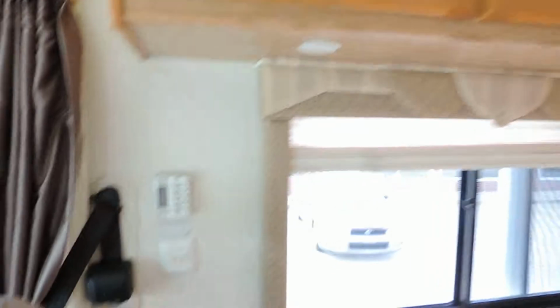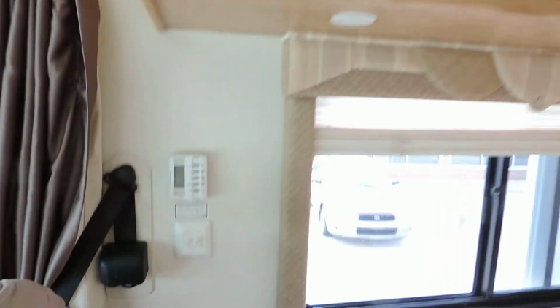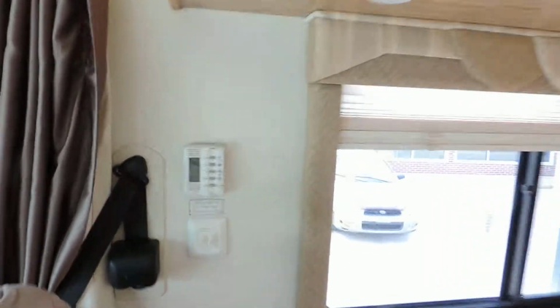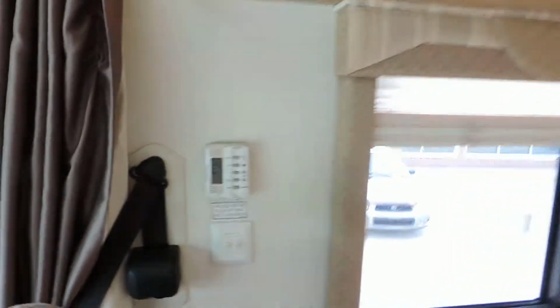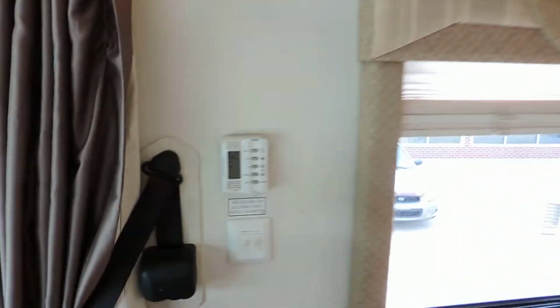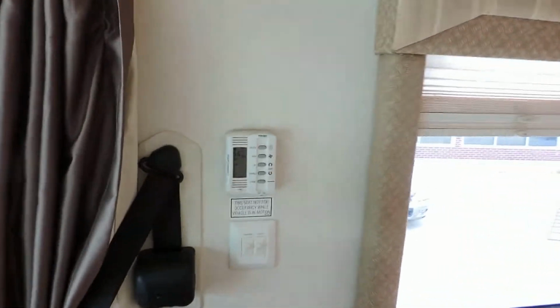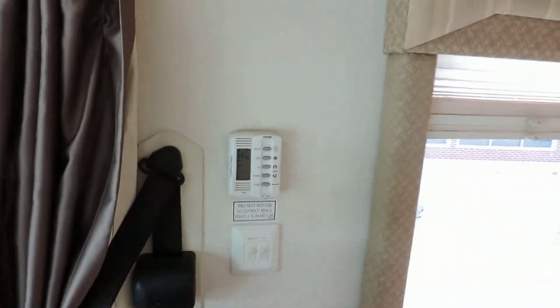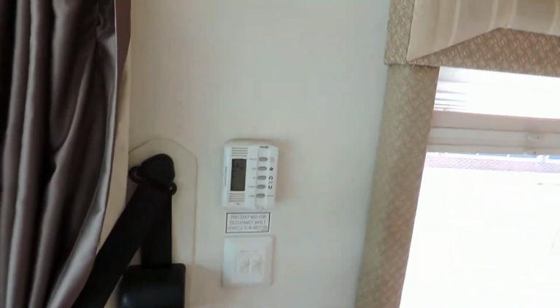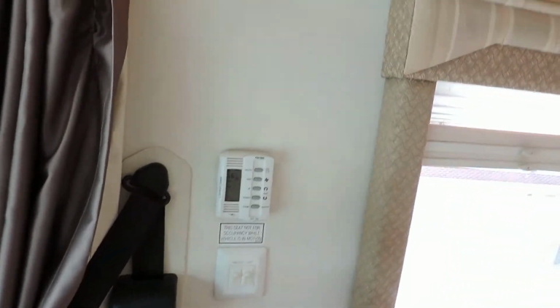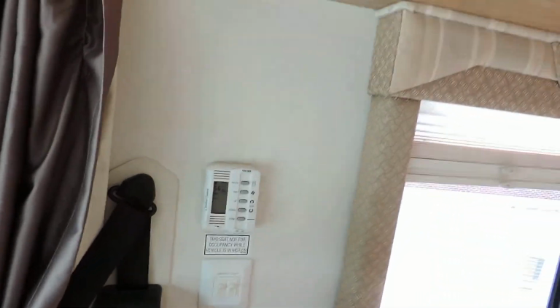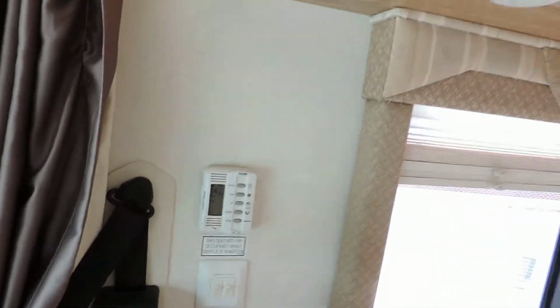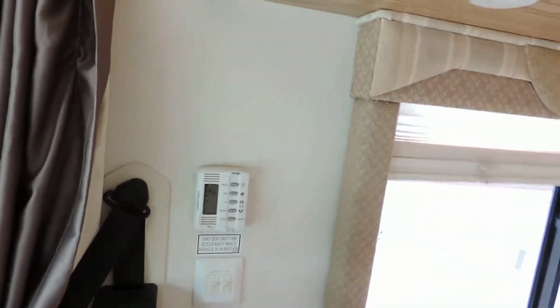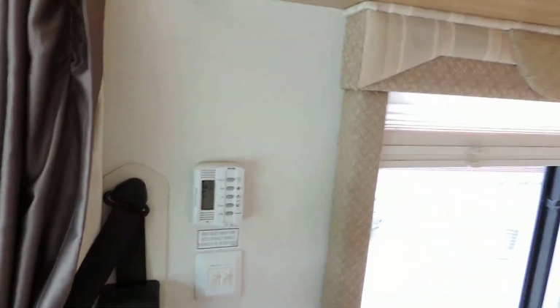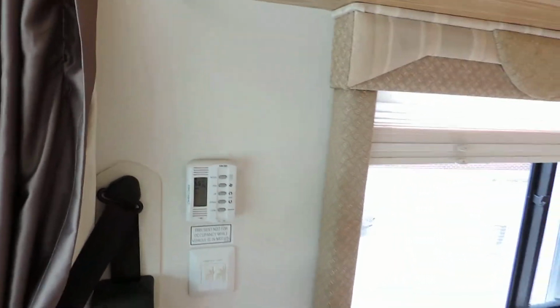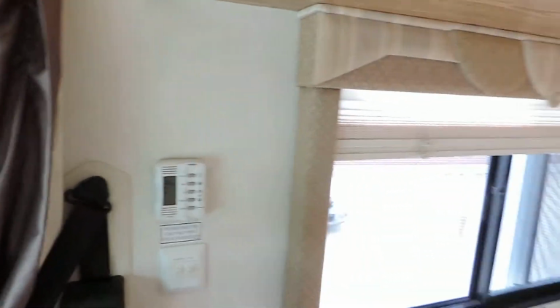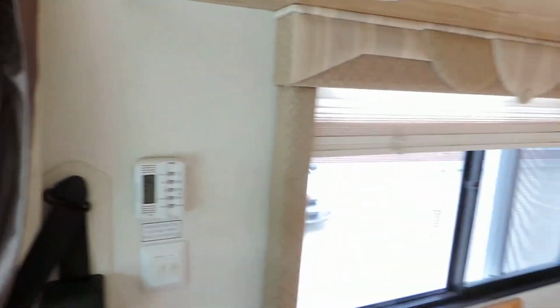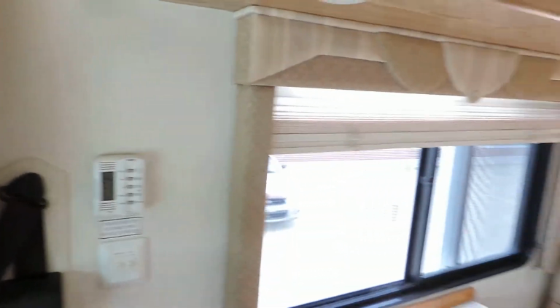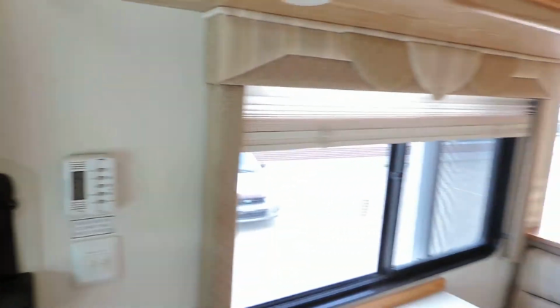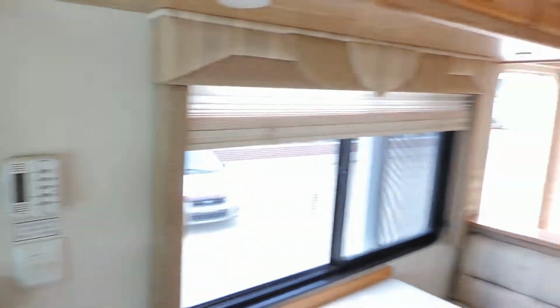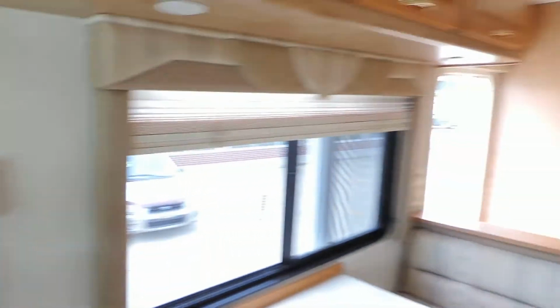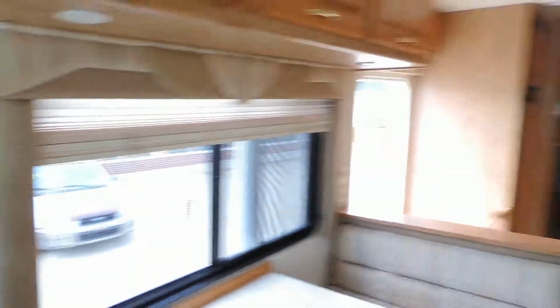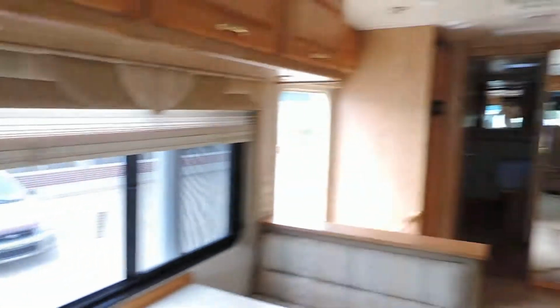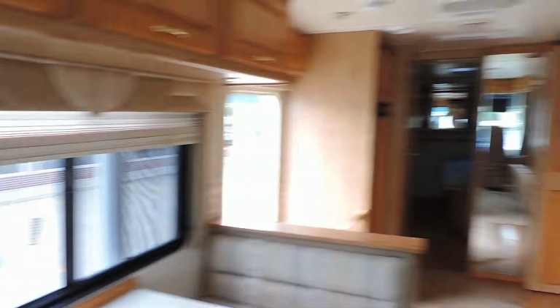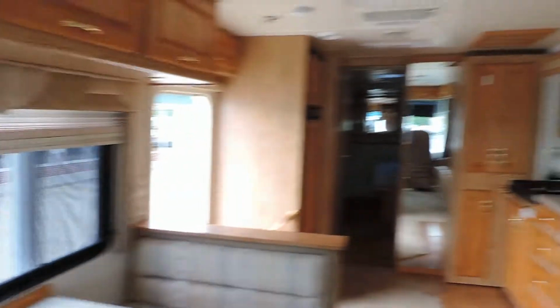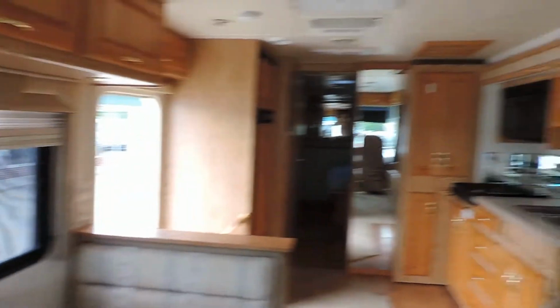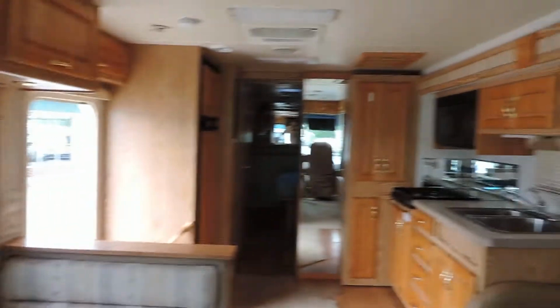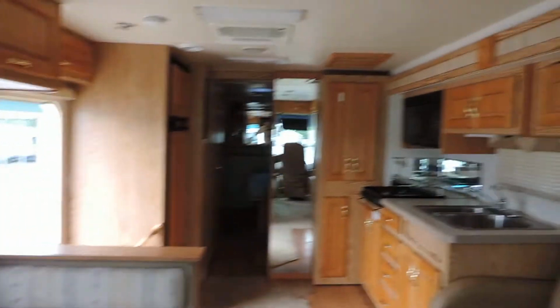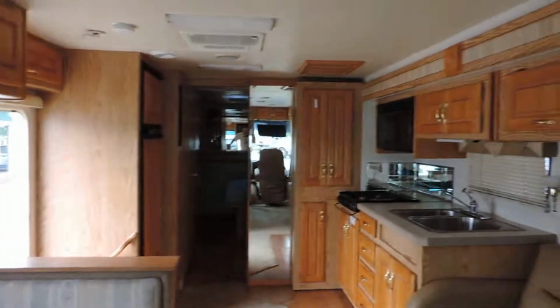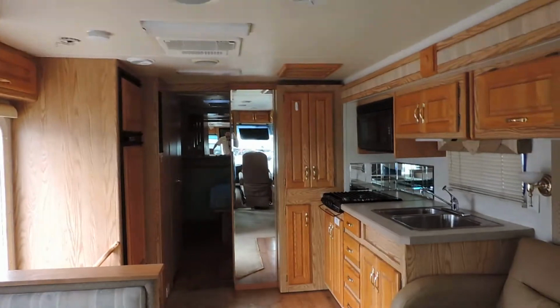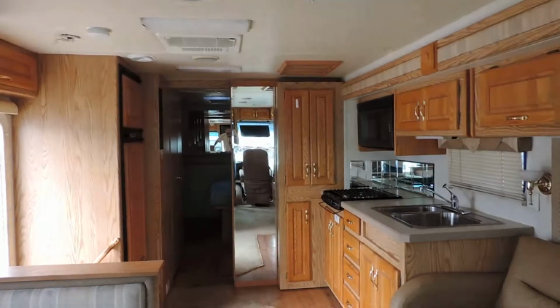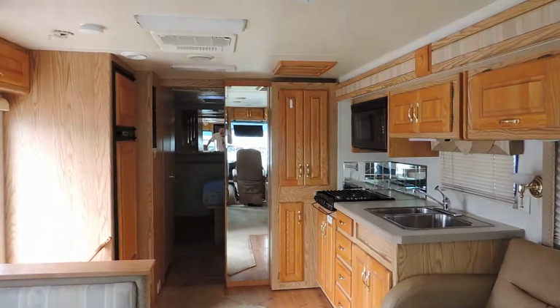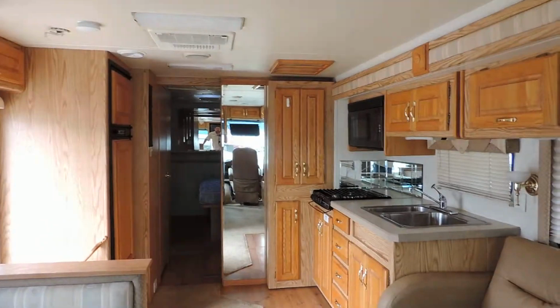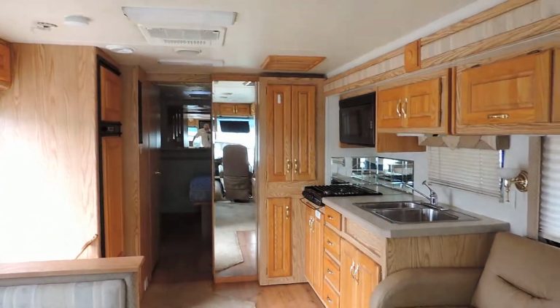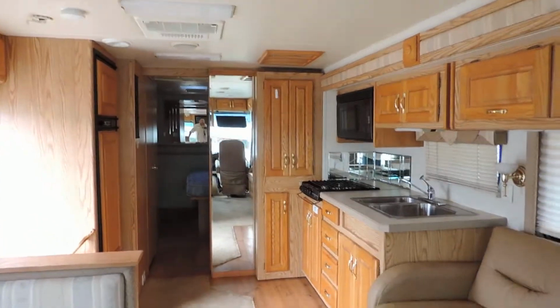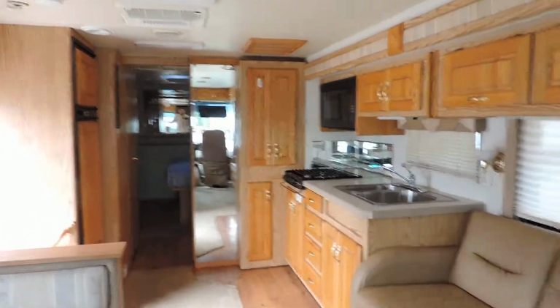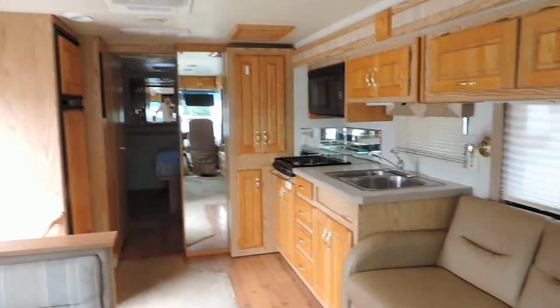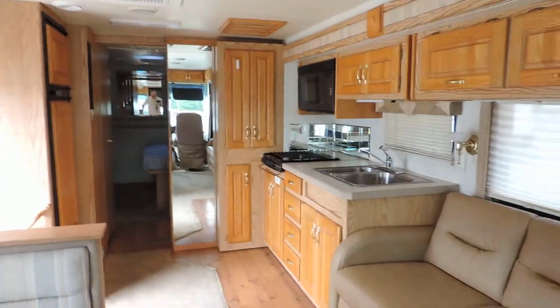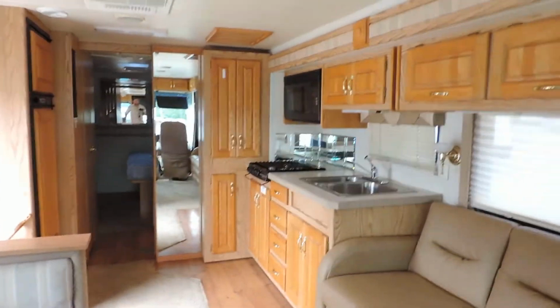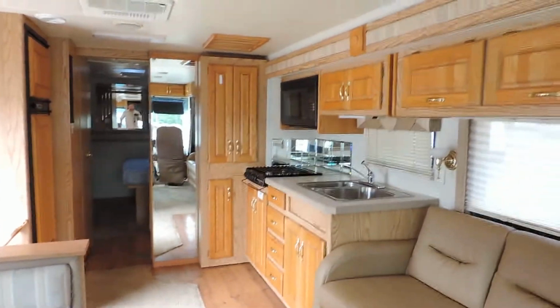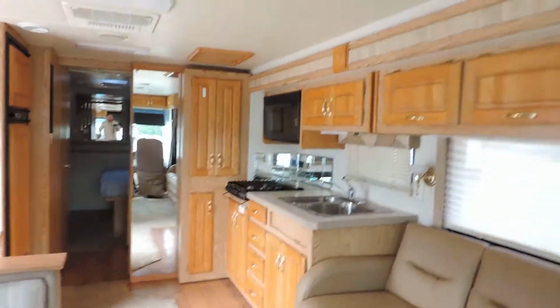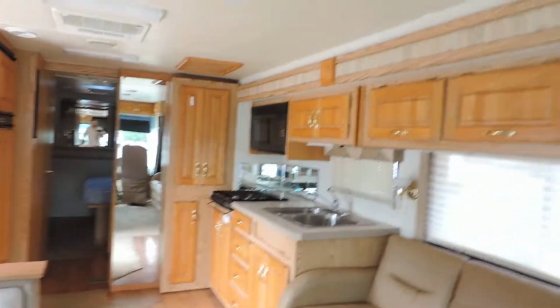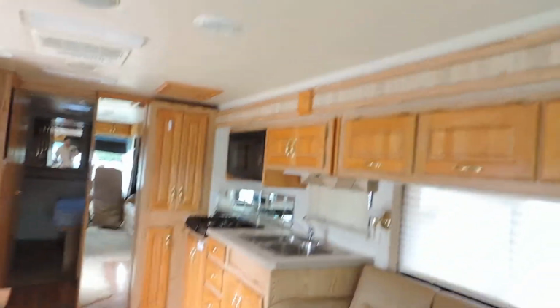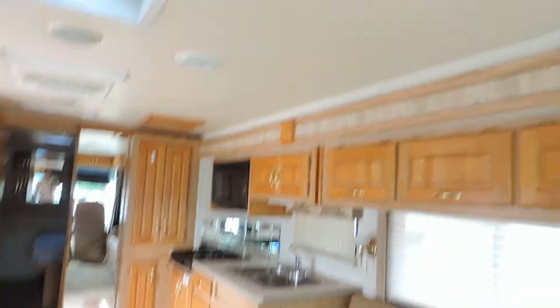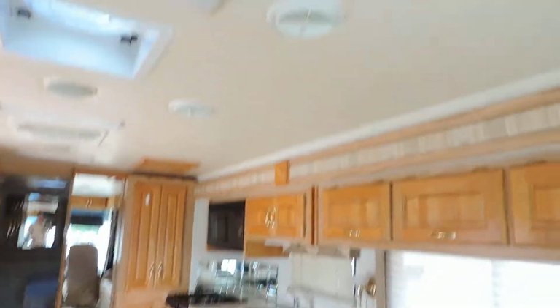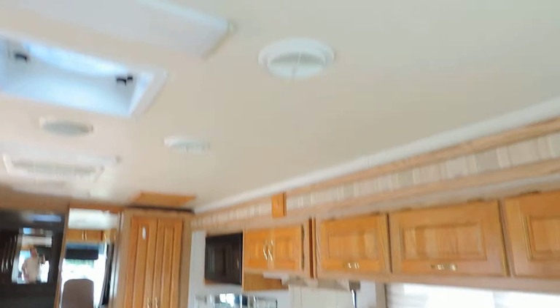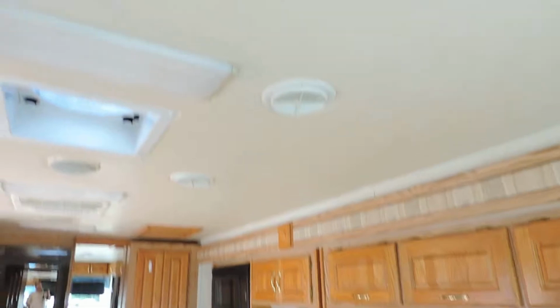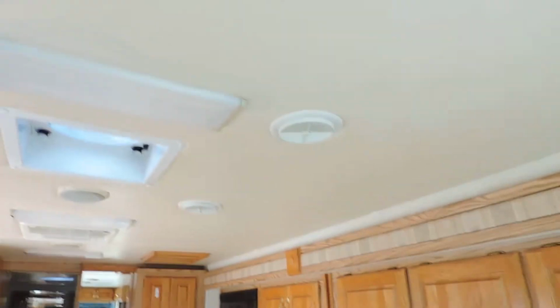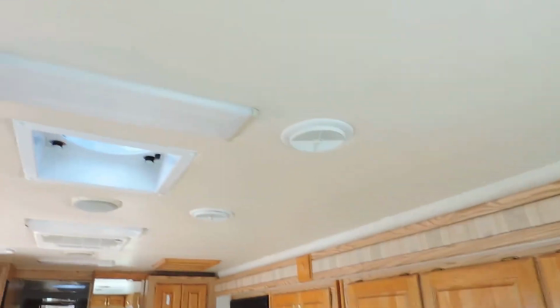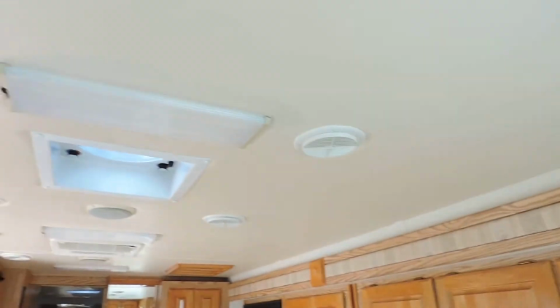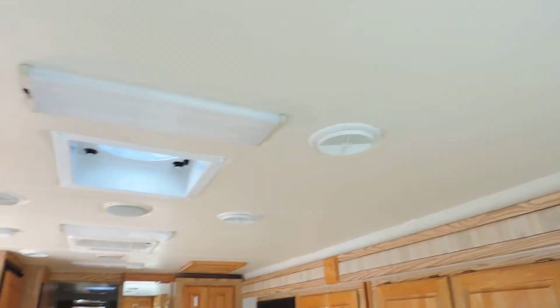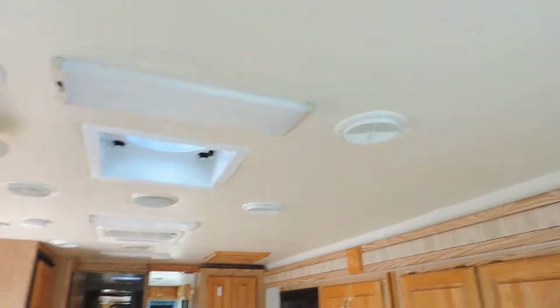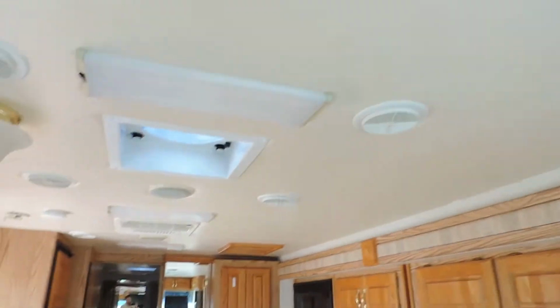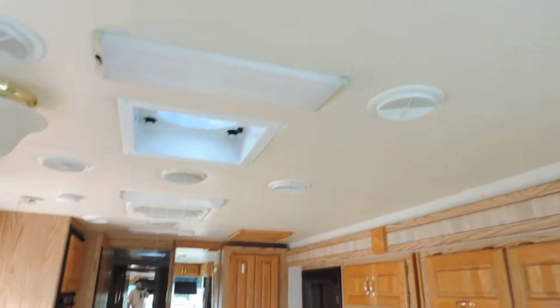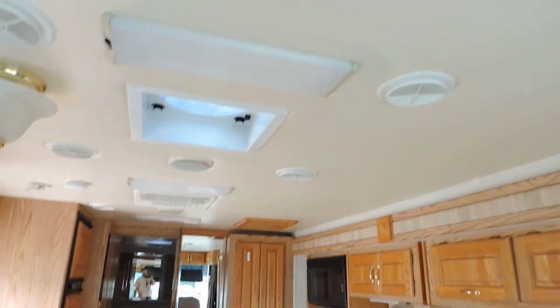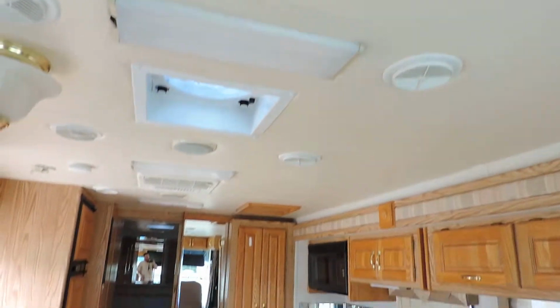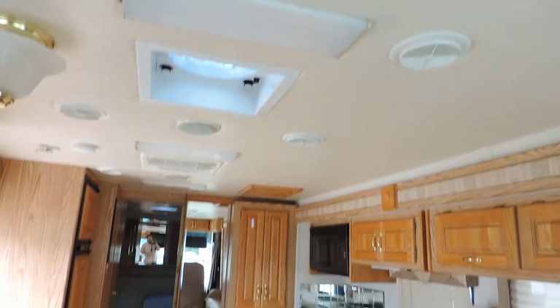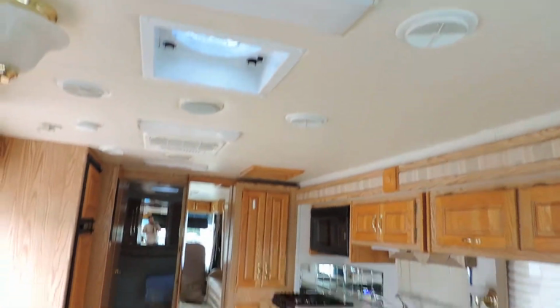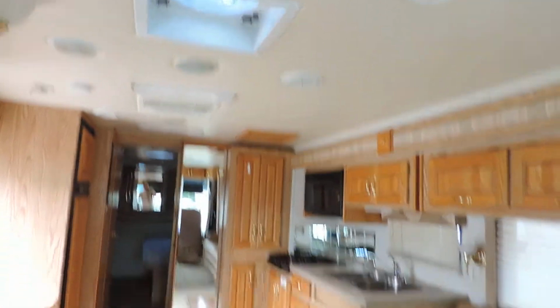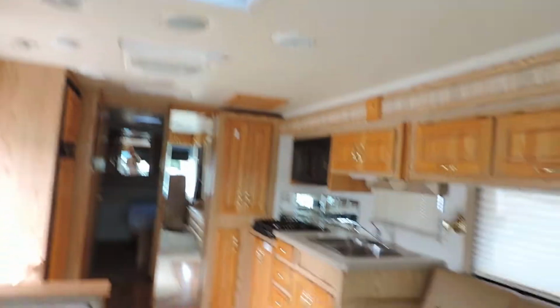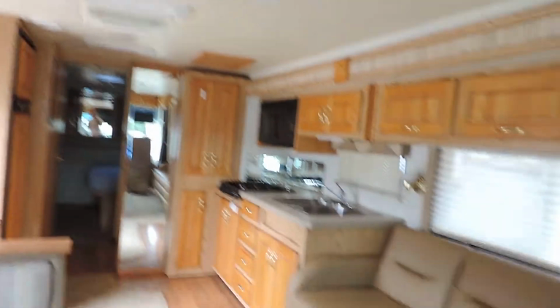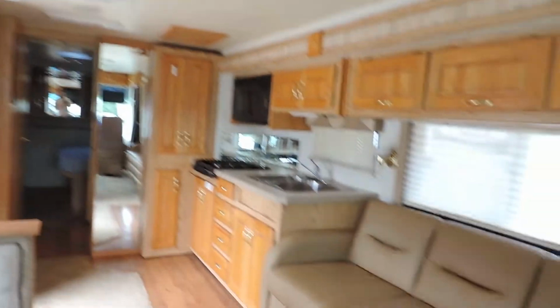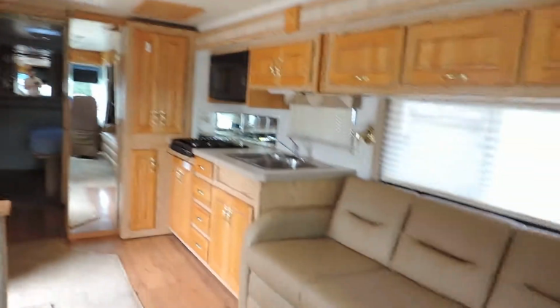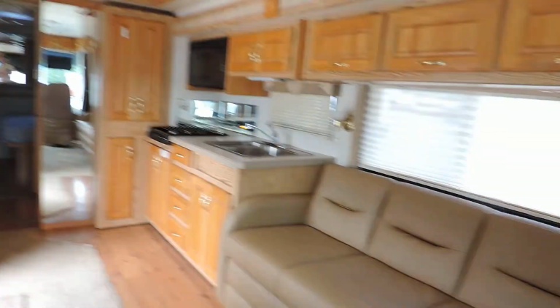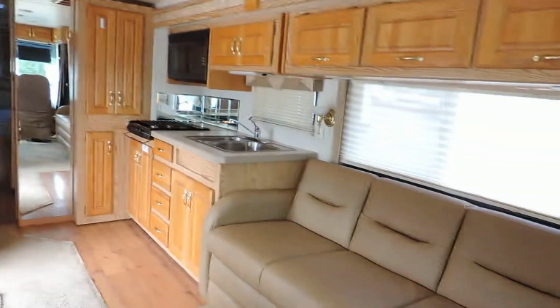It has a Duotherm climate control air conditioner and heating system. The AC blows through the ceiling and the heat blows through the floor.